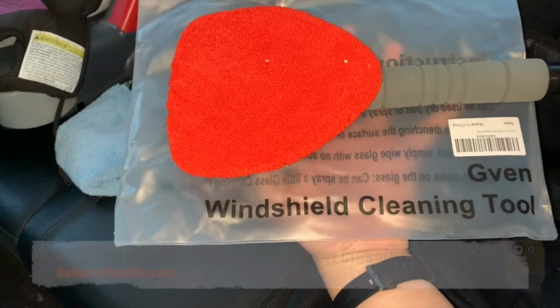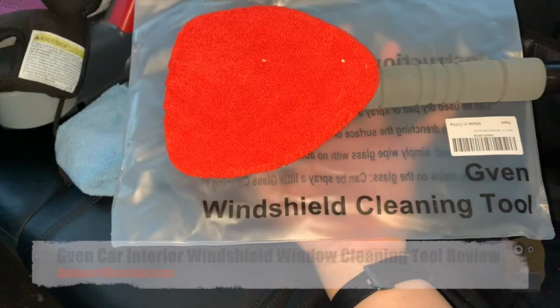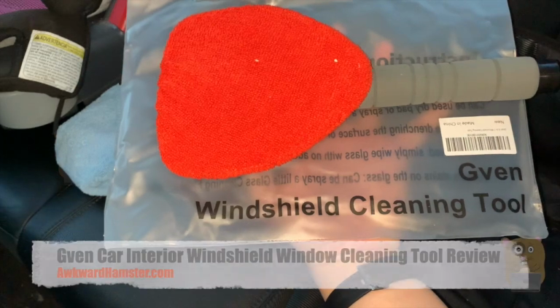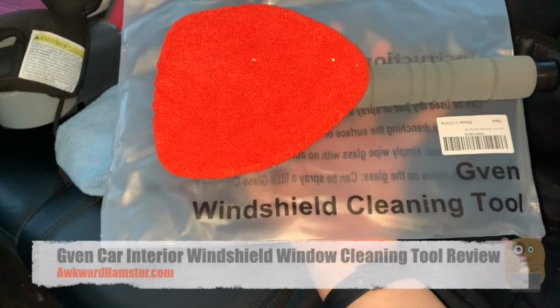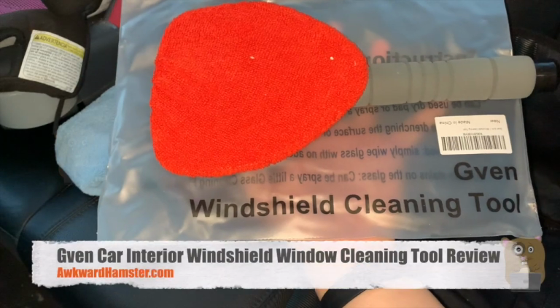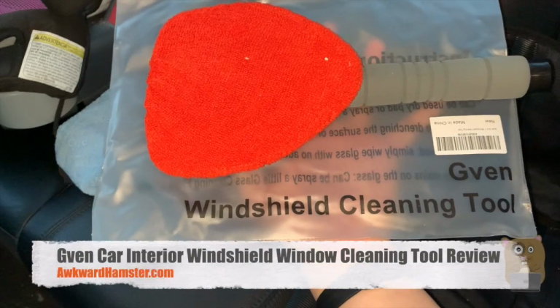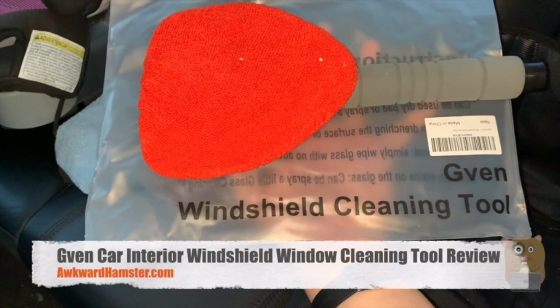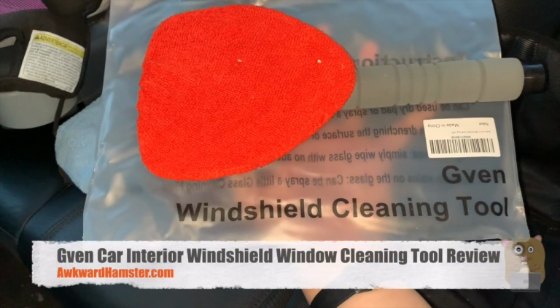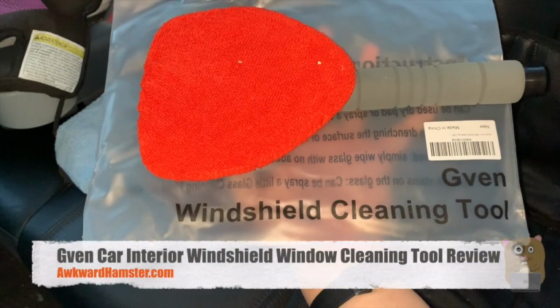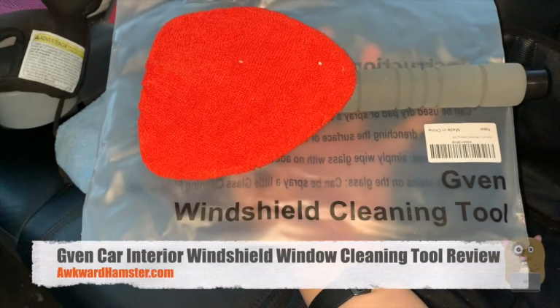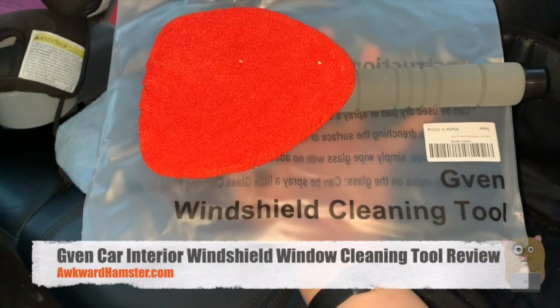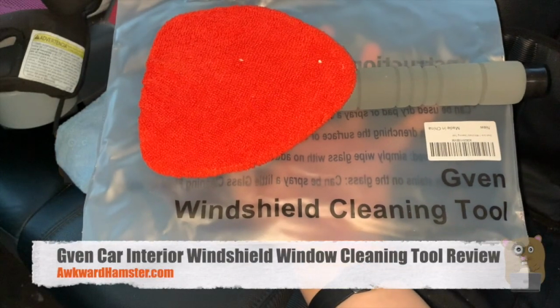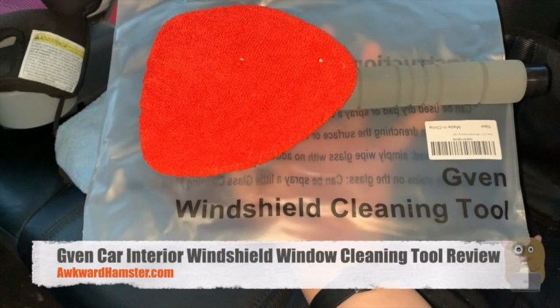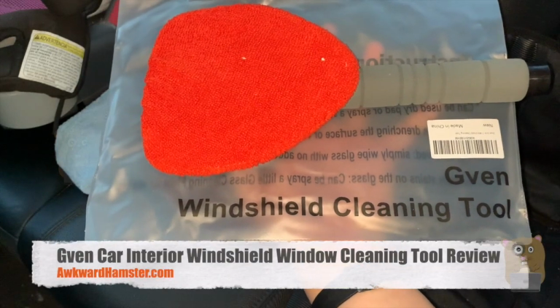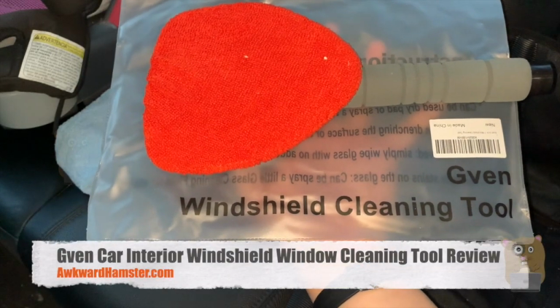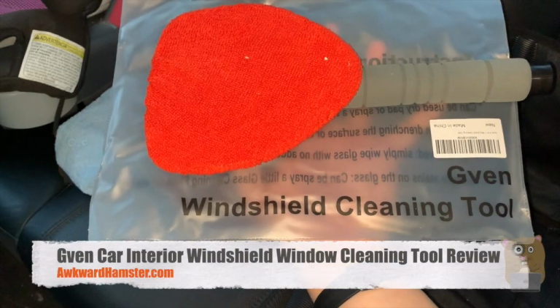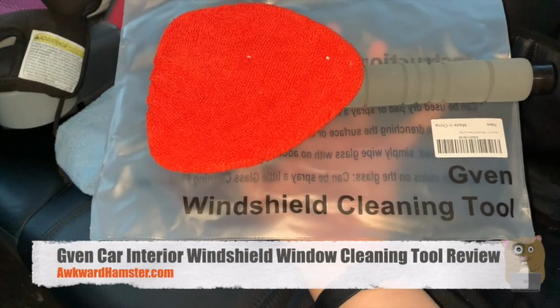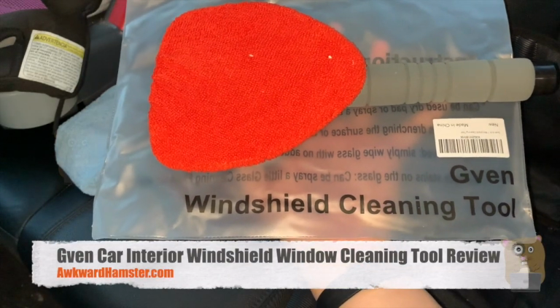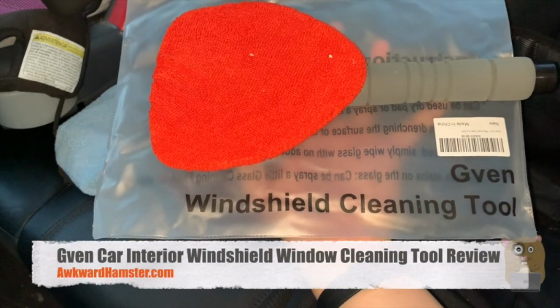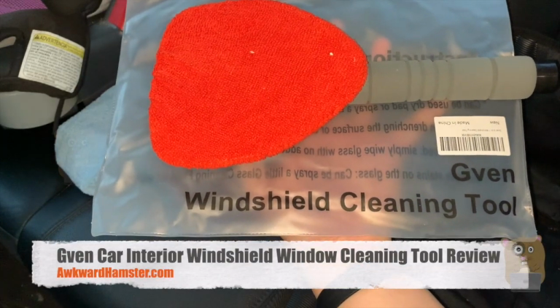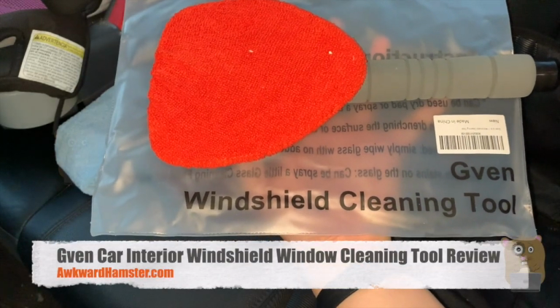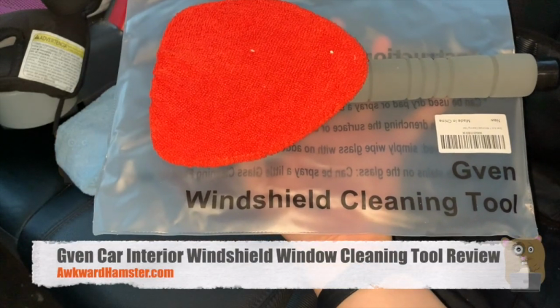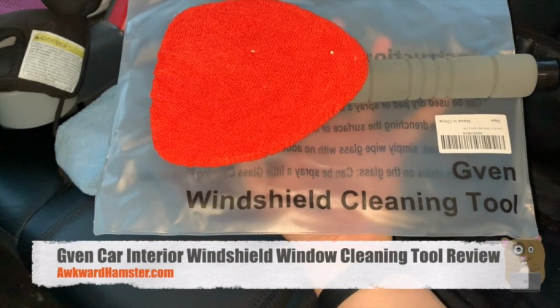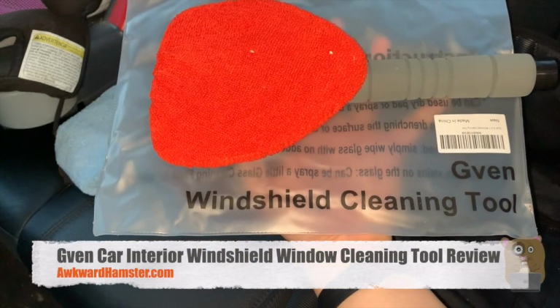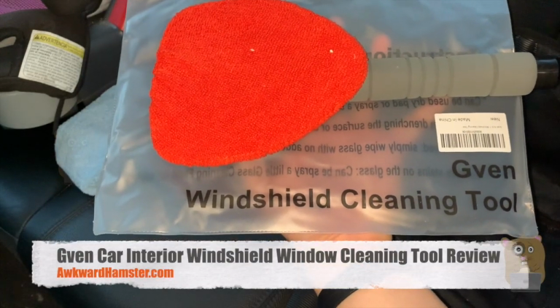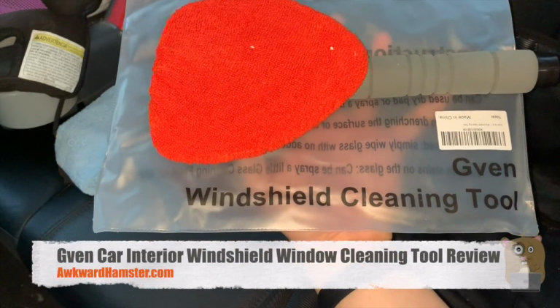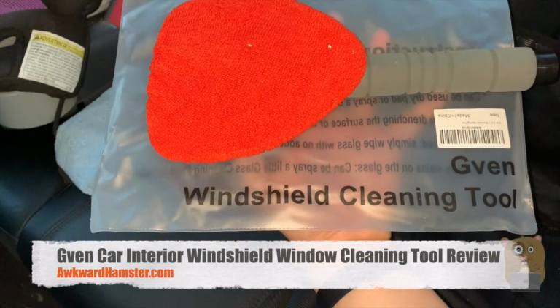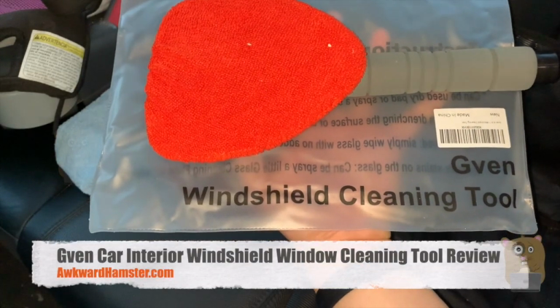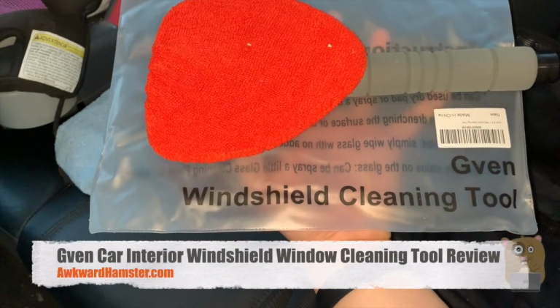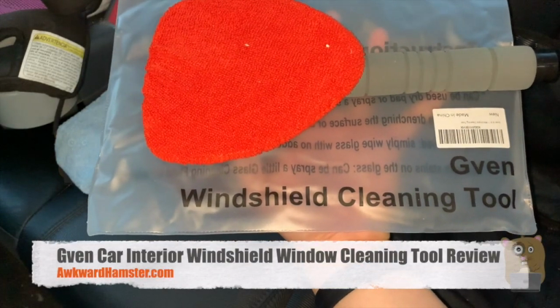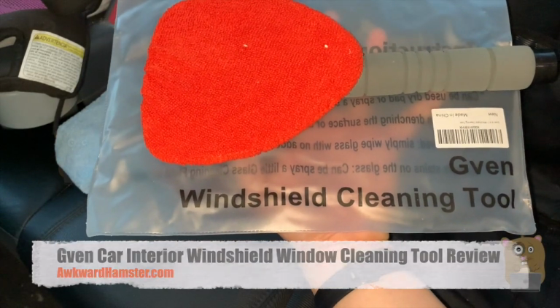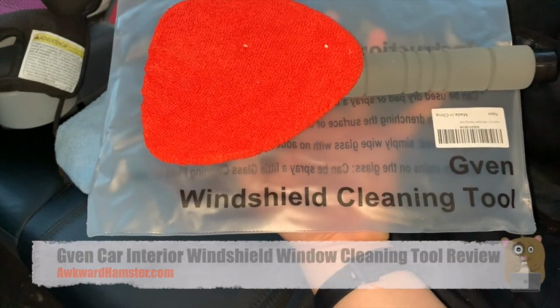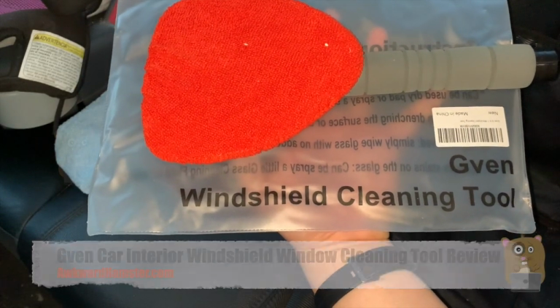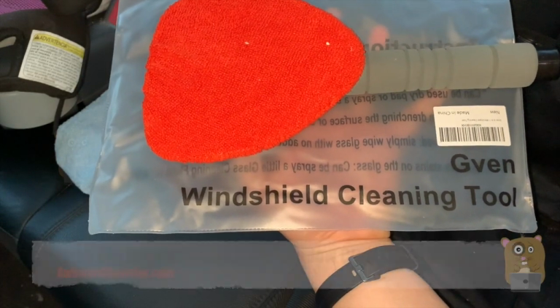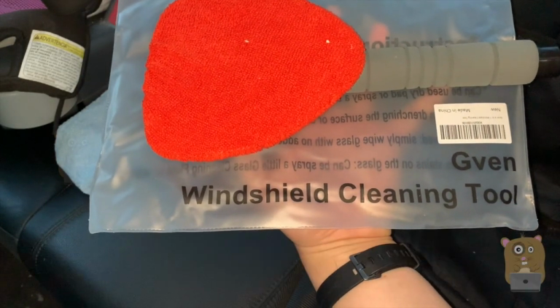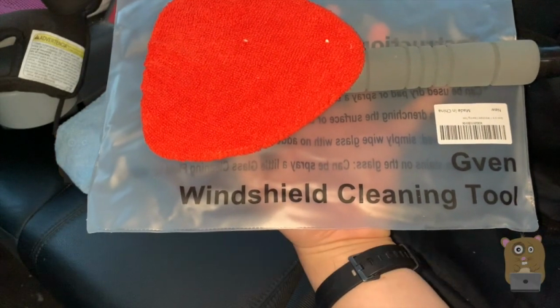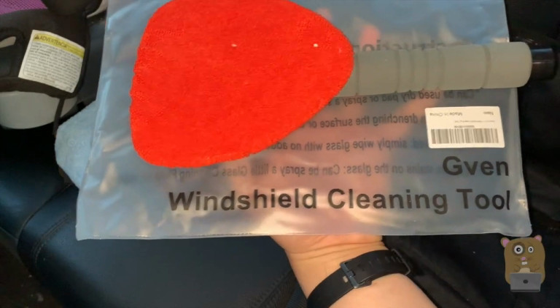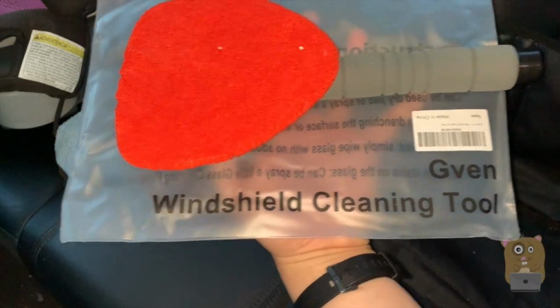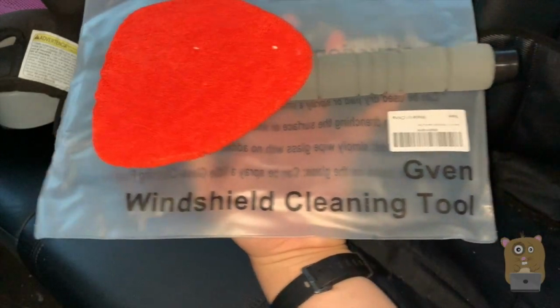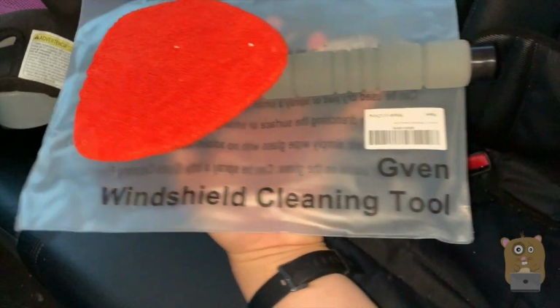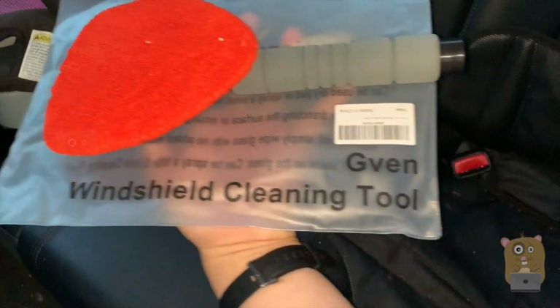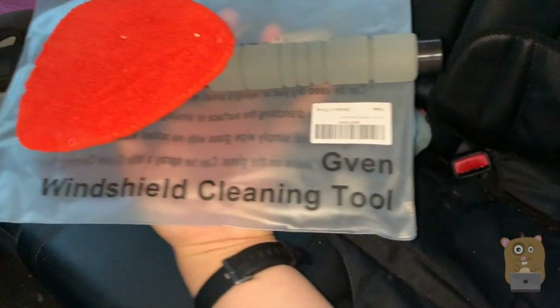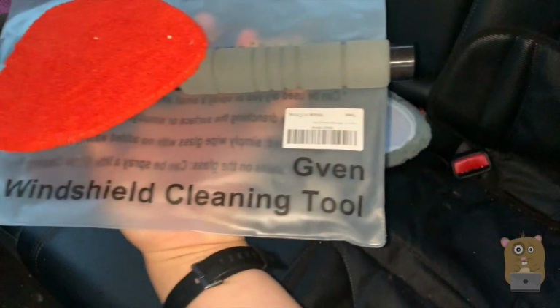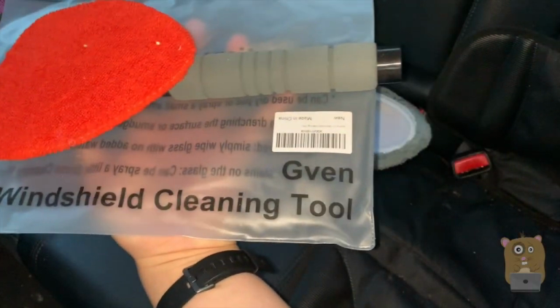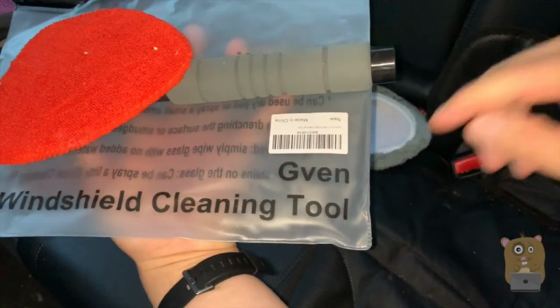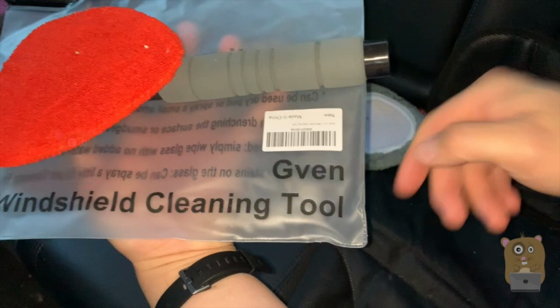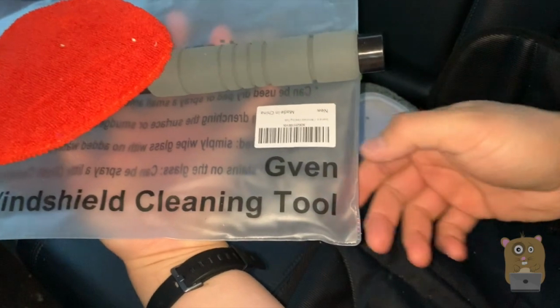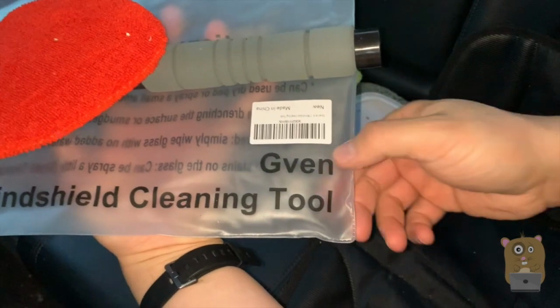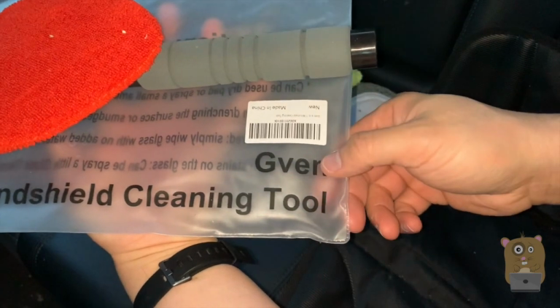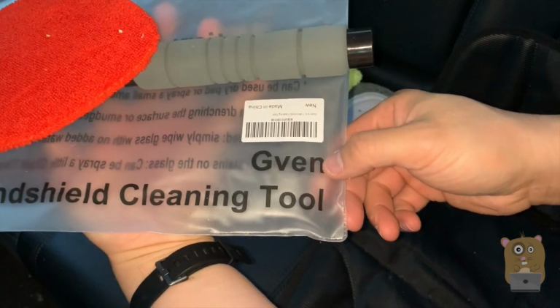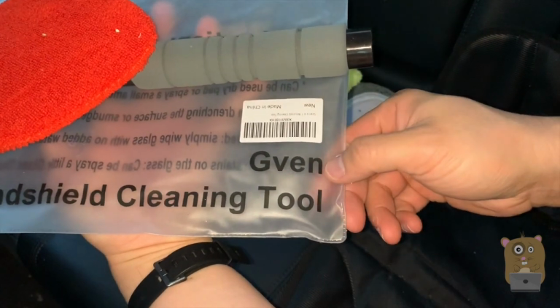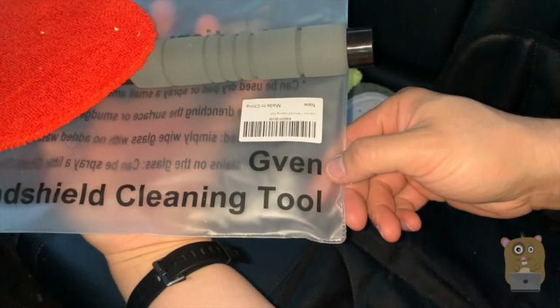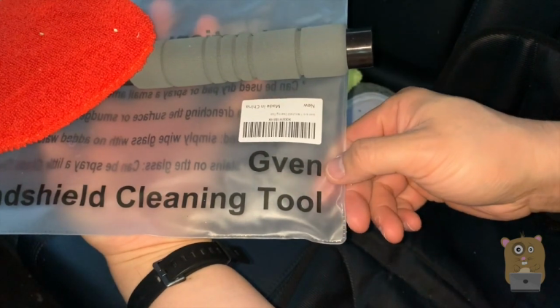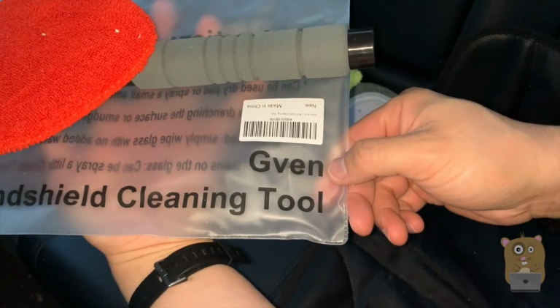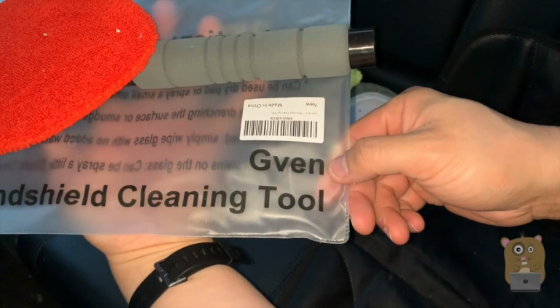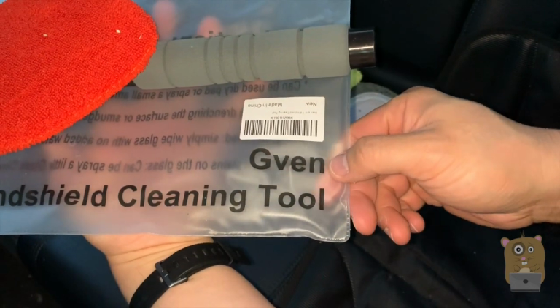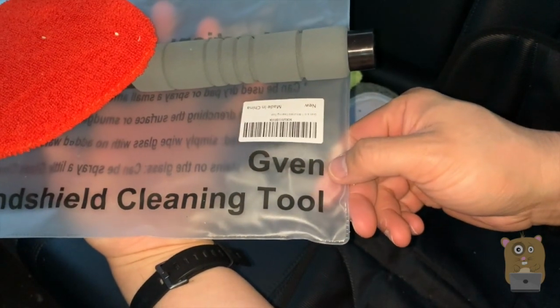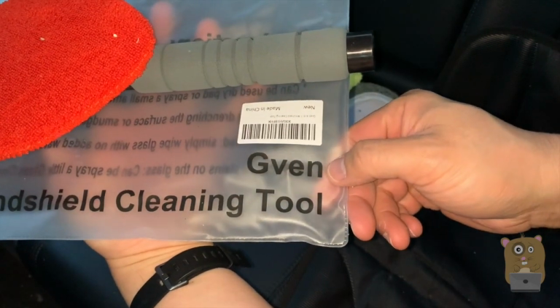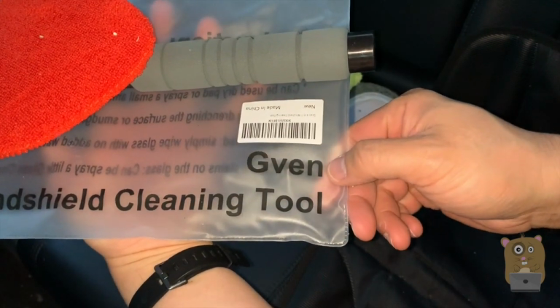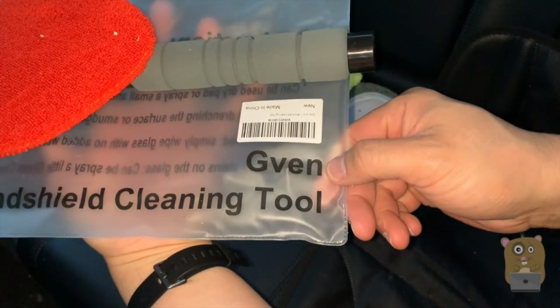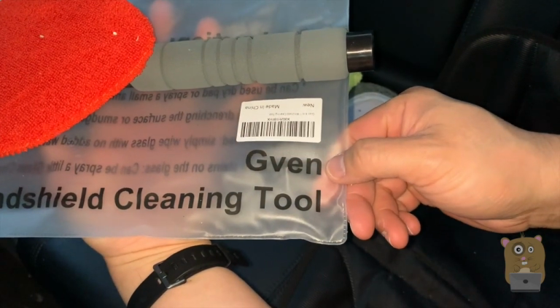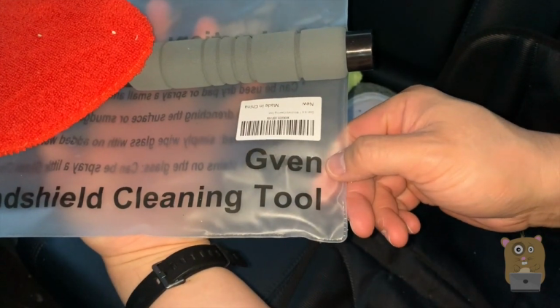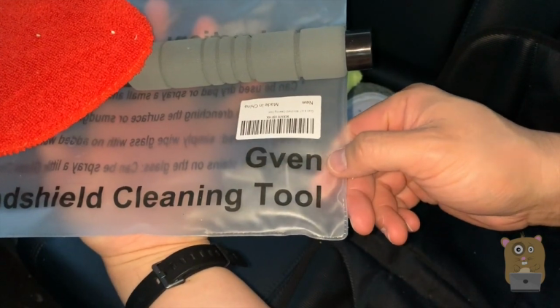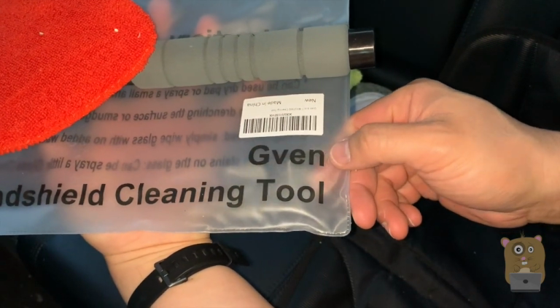Hi, welcome to Oakwood Amster. Today I'll be taking a look at this windshield cleaning tool. It's sold by this company, GVEN.